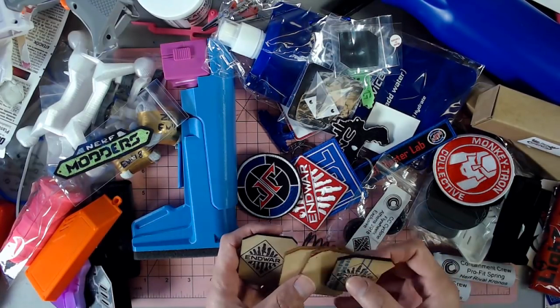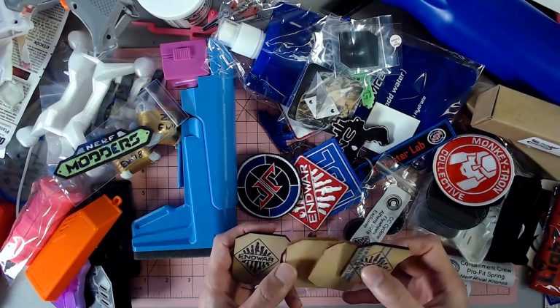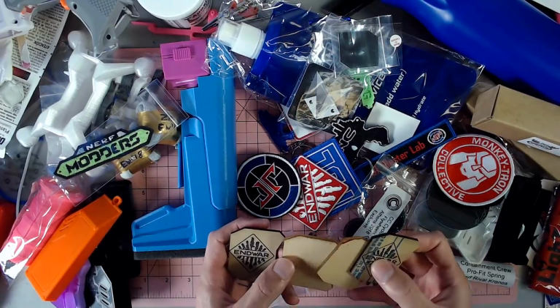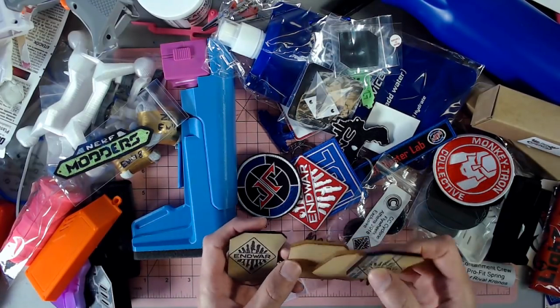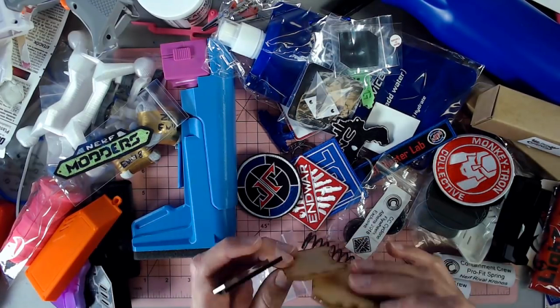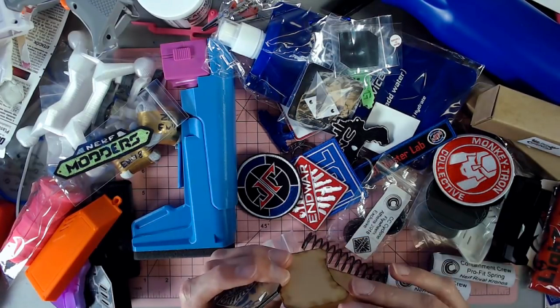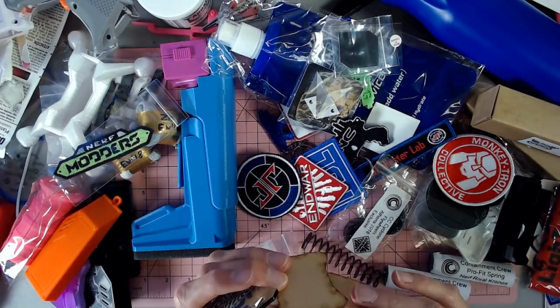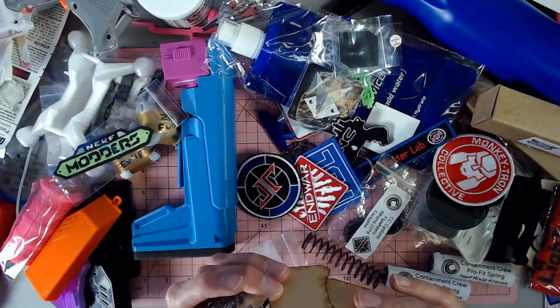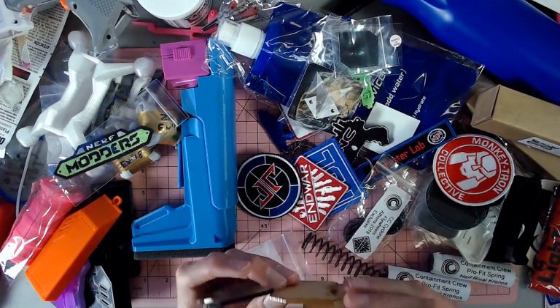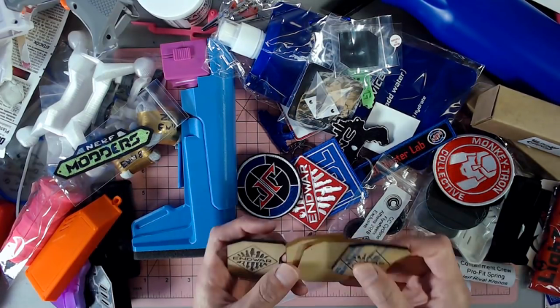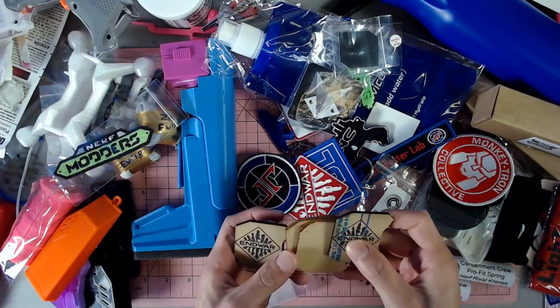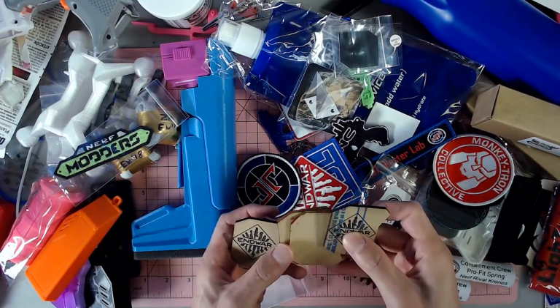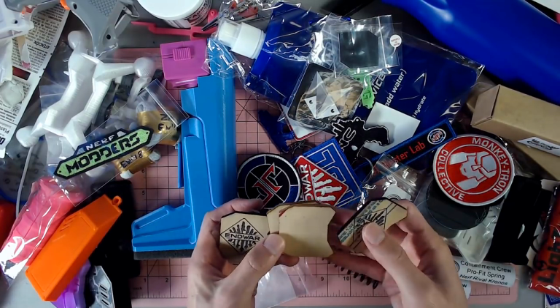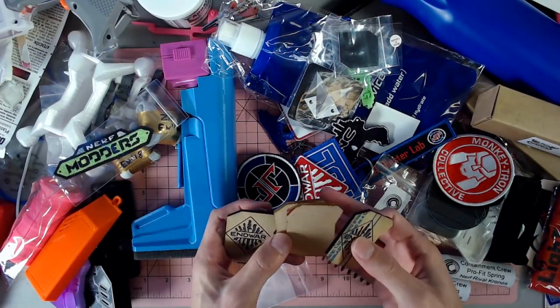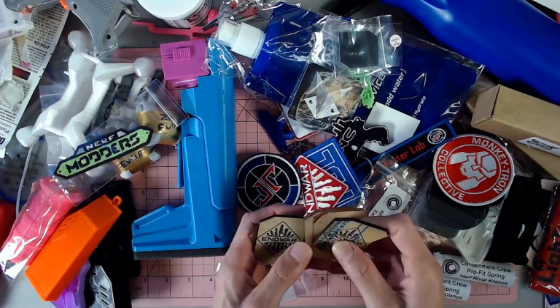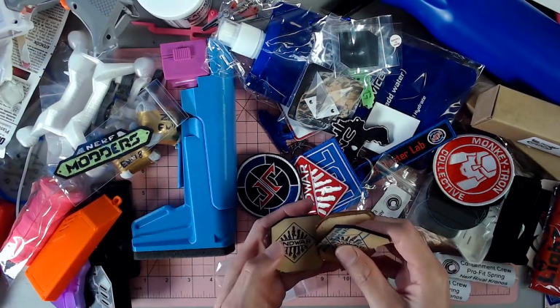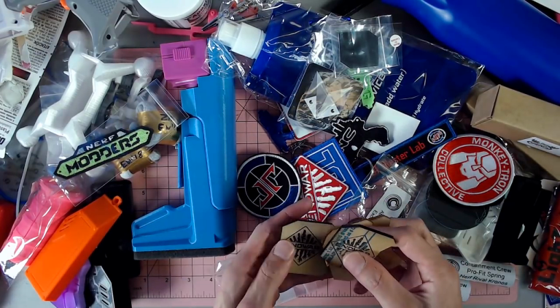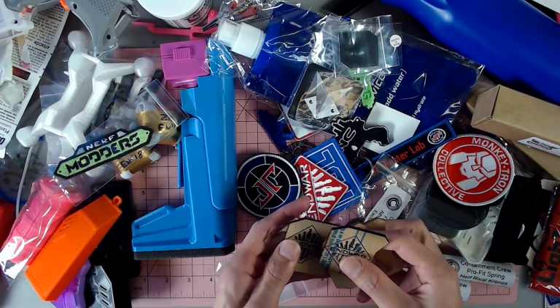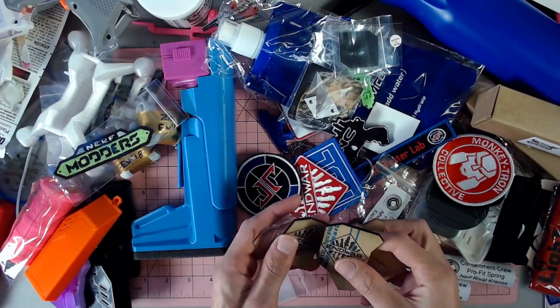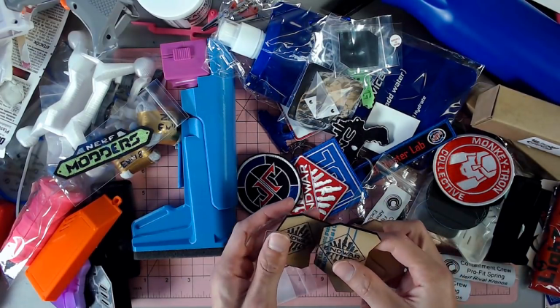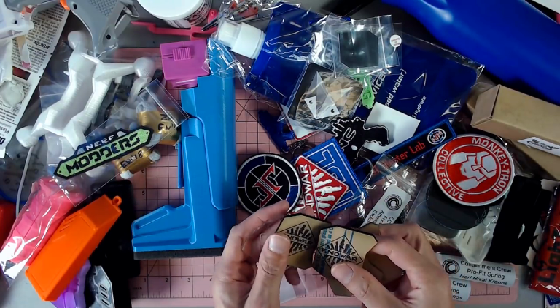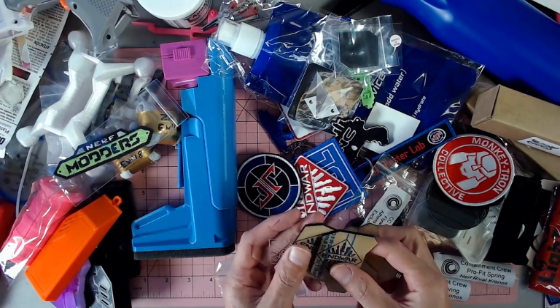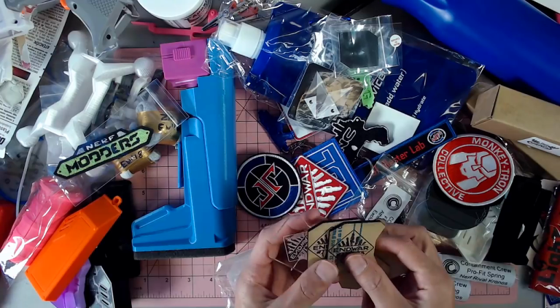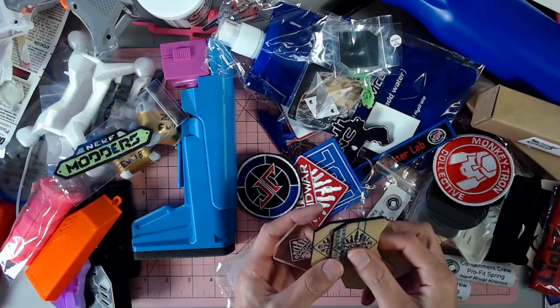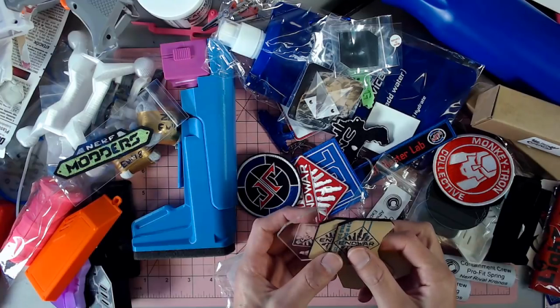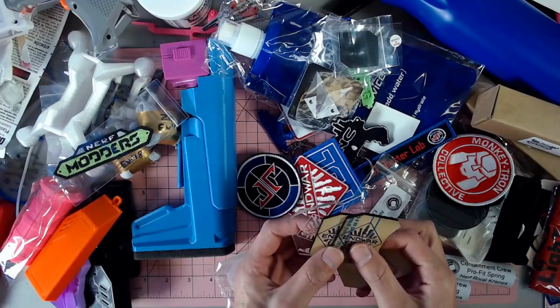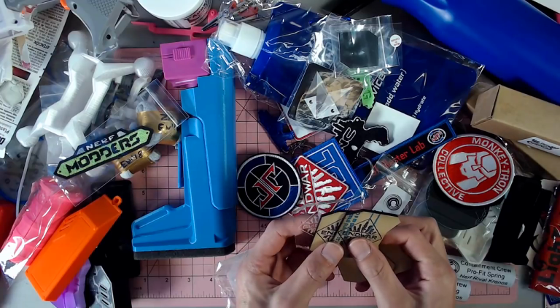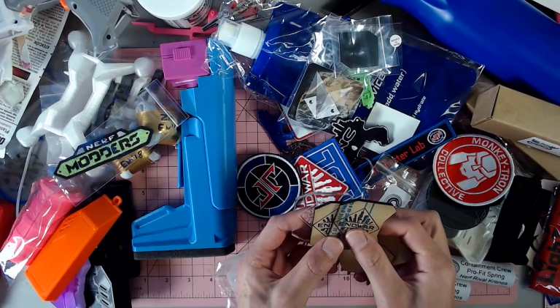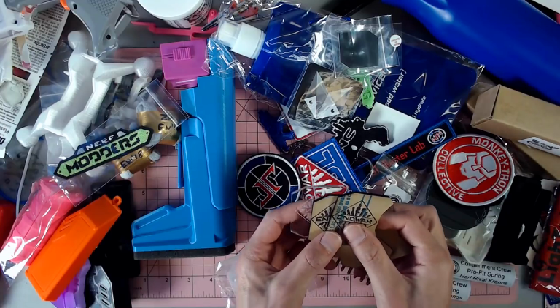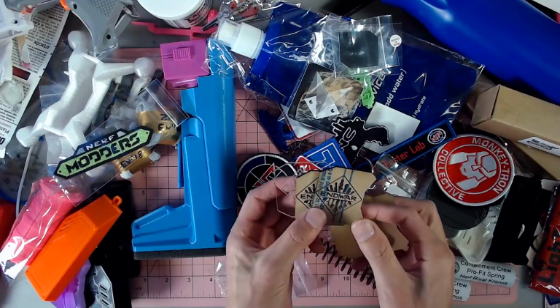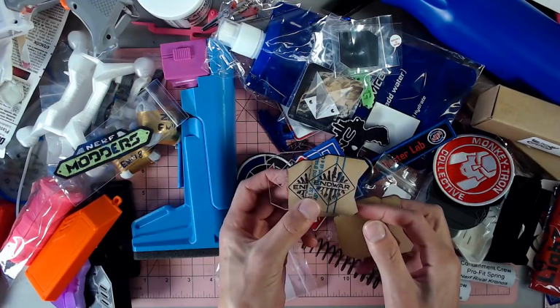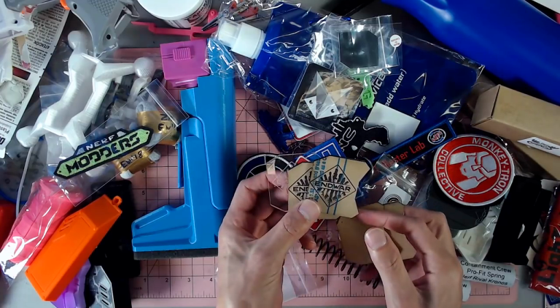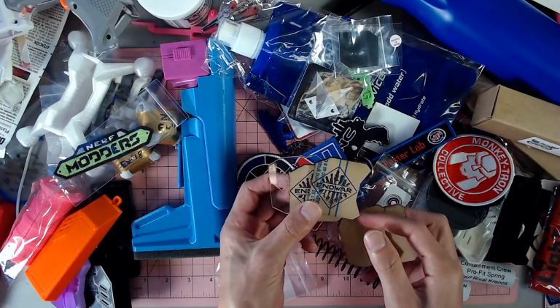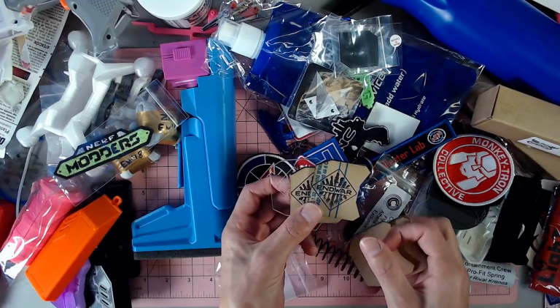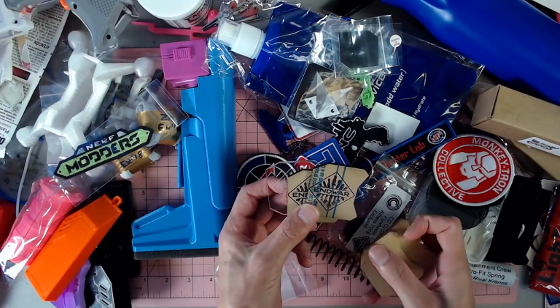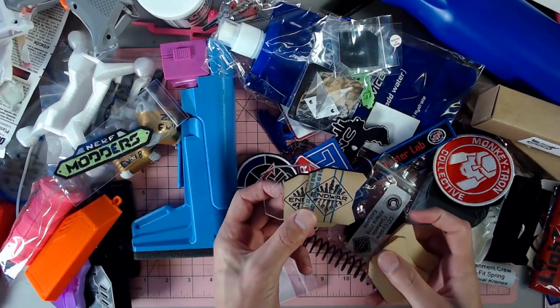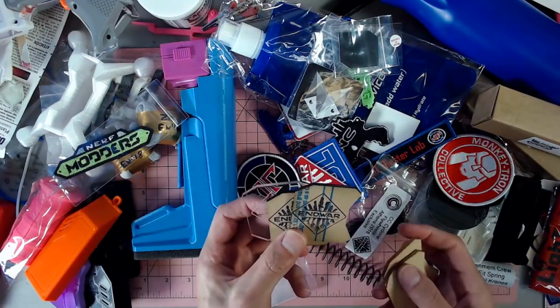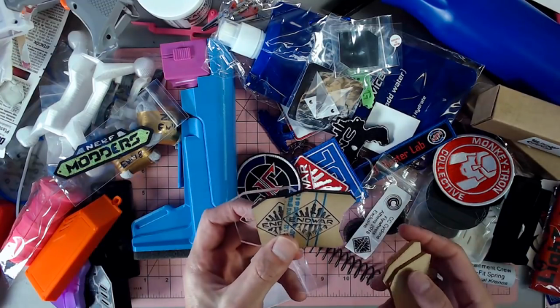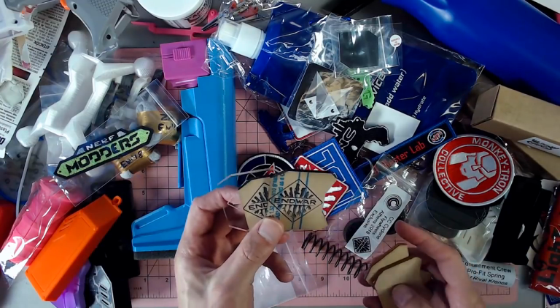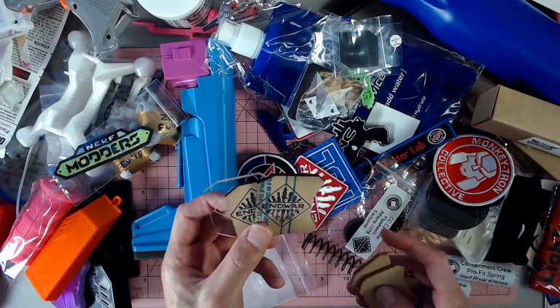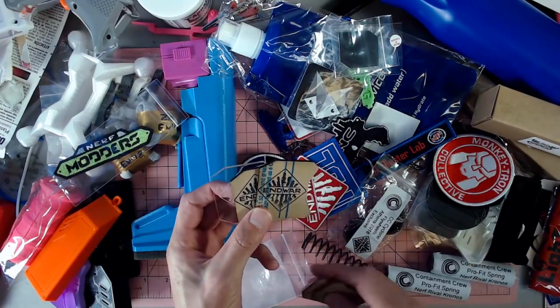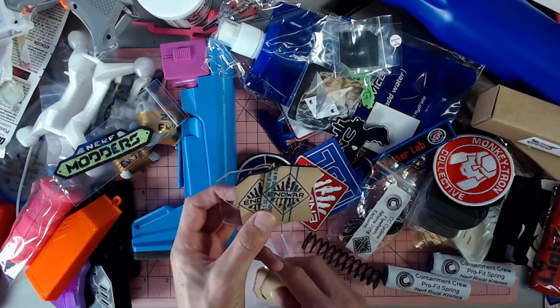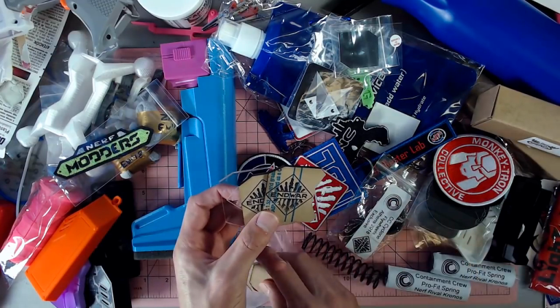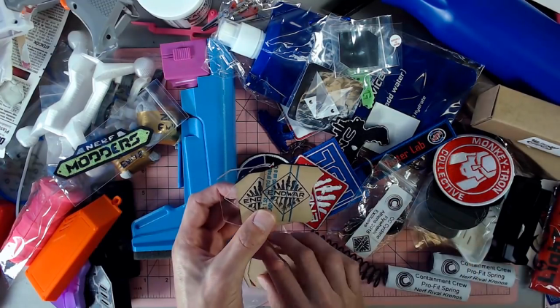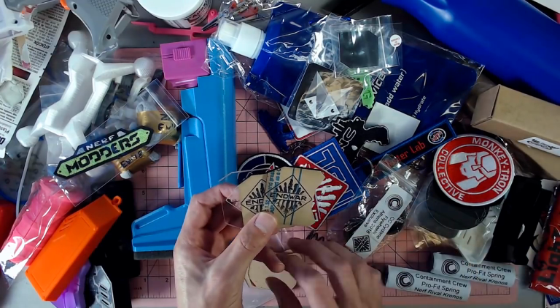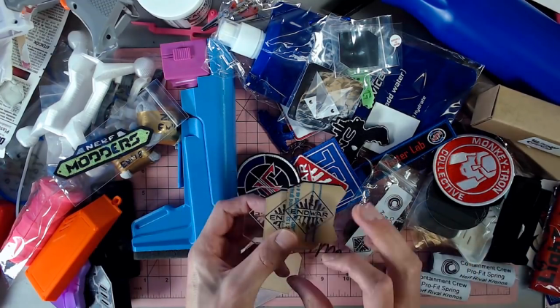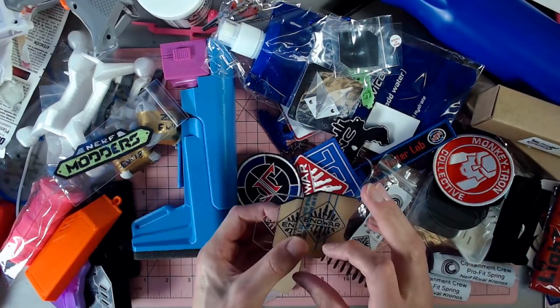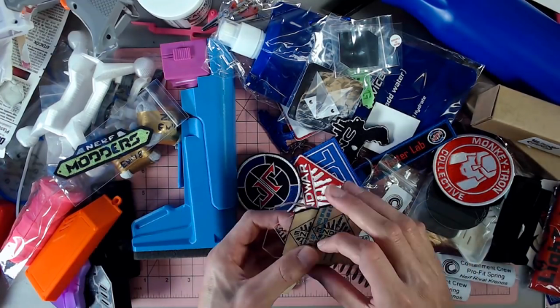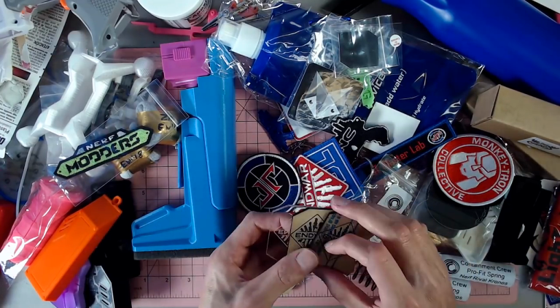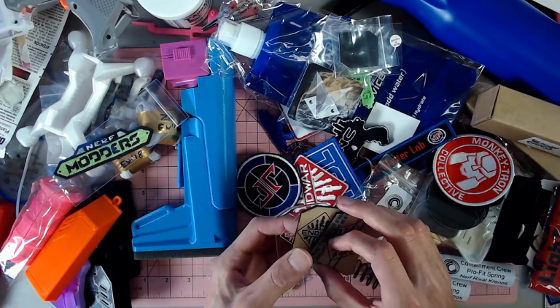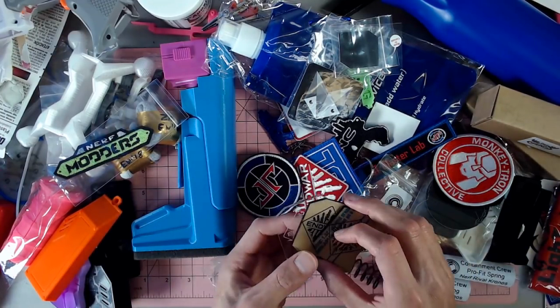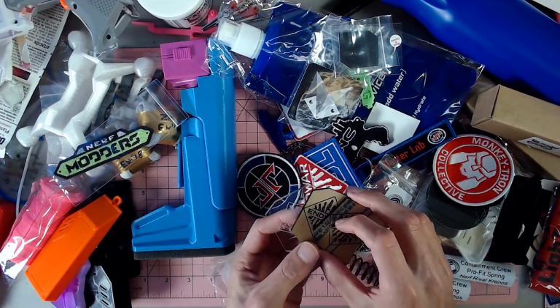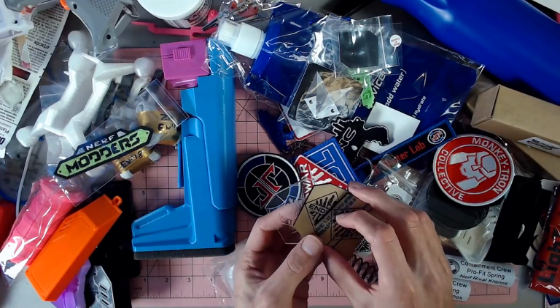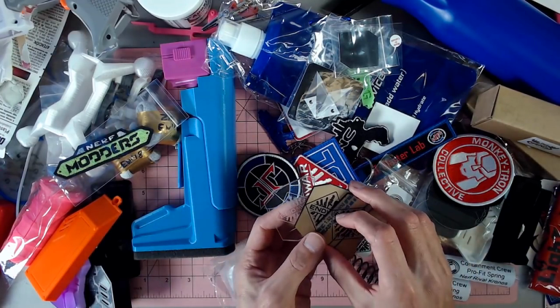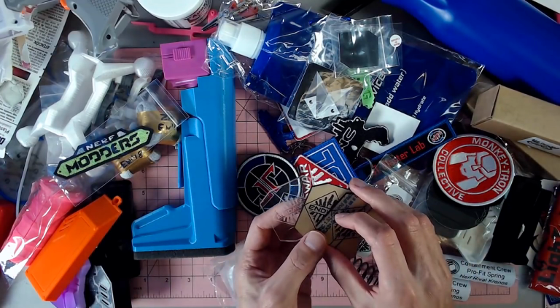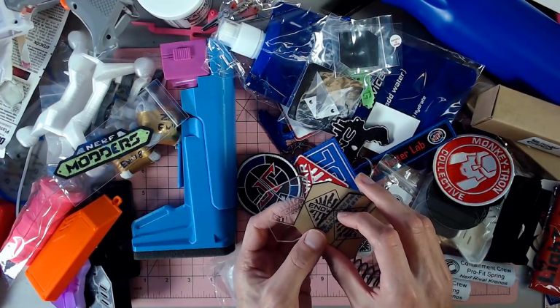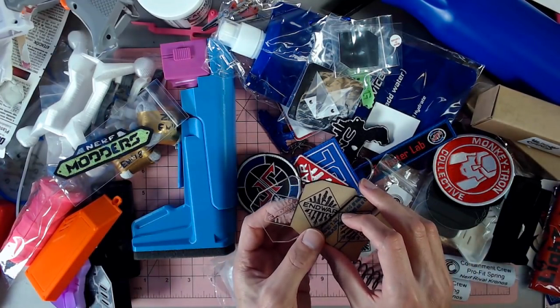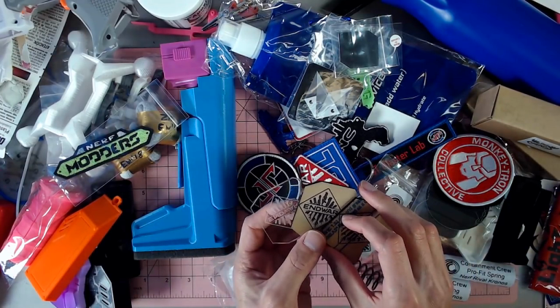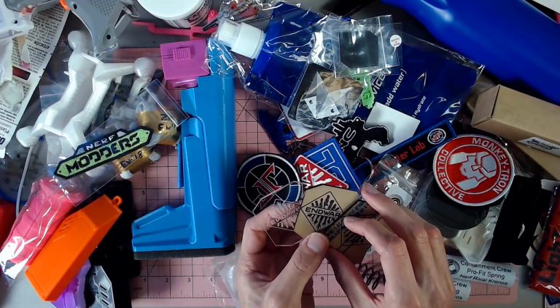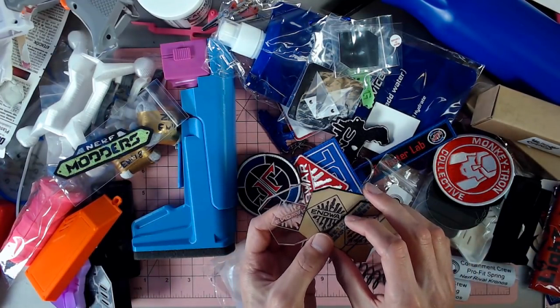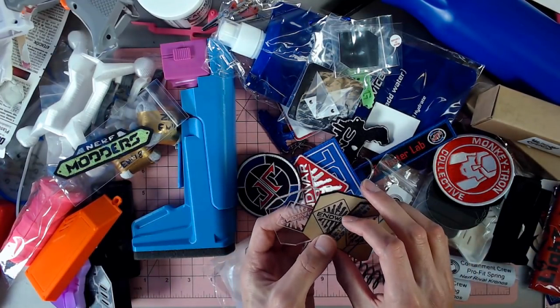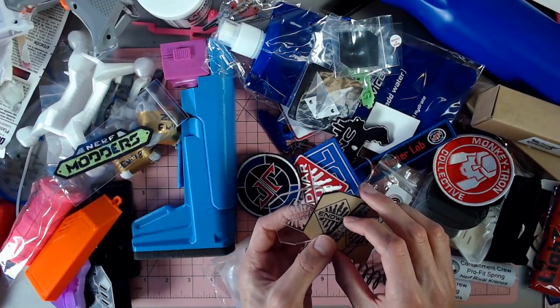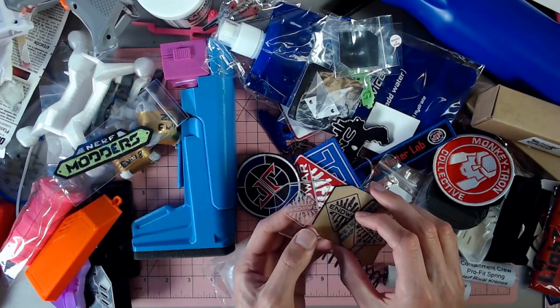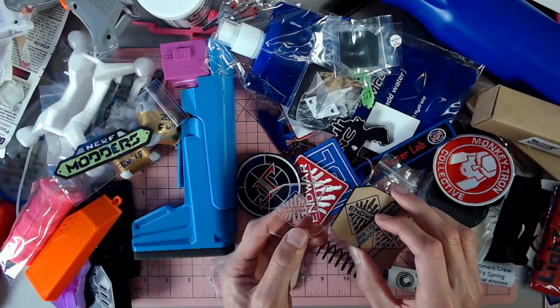We've got a couple of clear acrylic and then a few End War special clear motor covers.